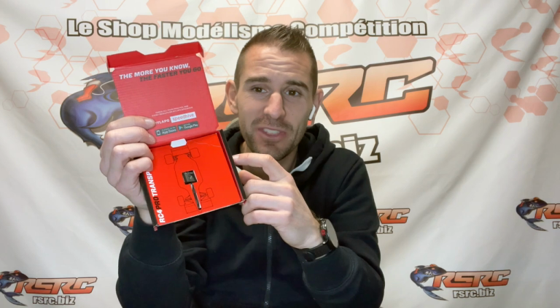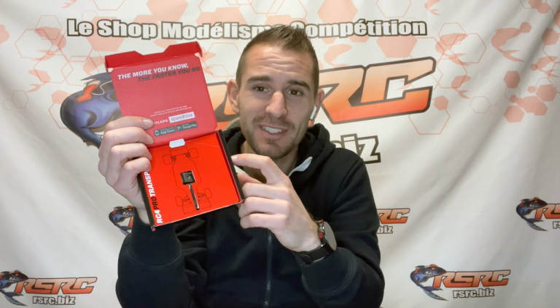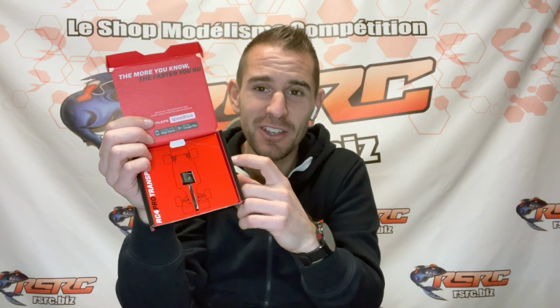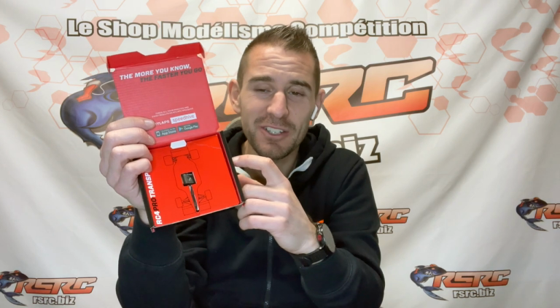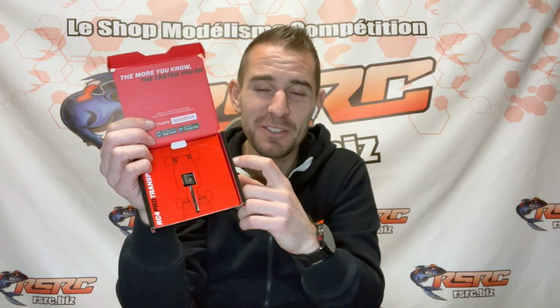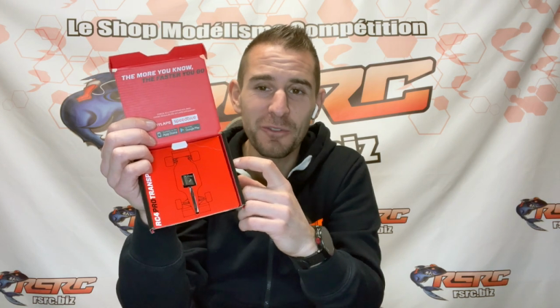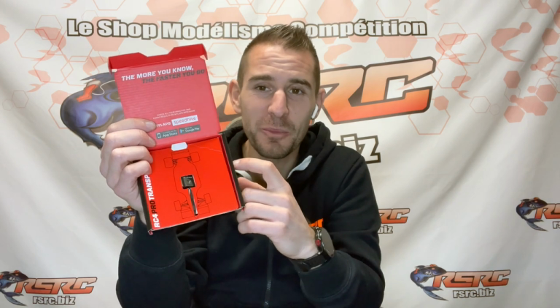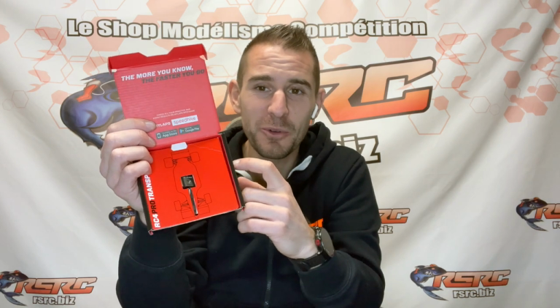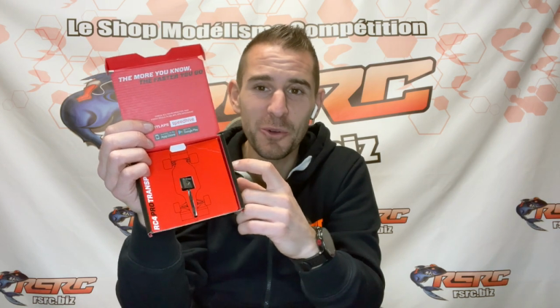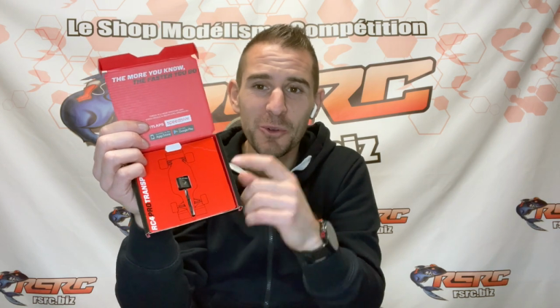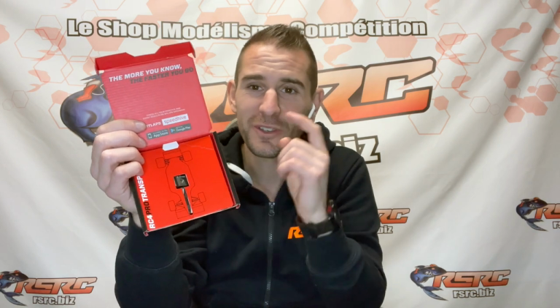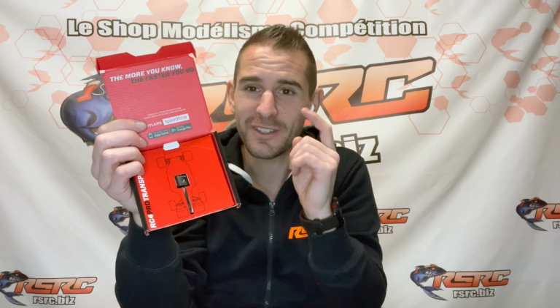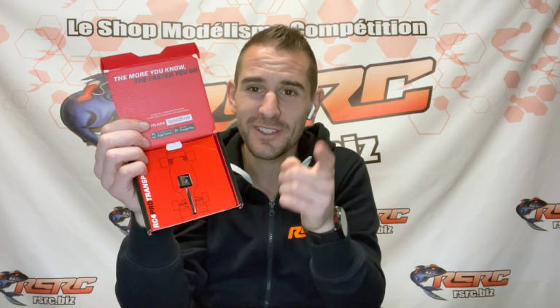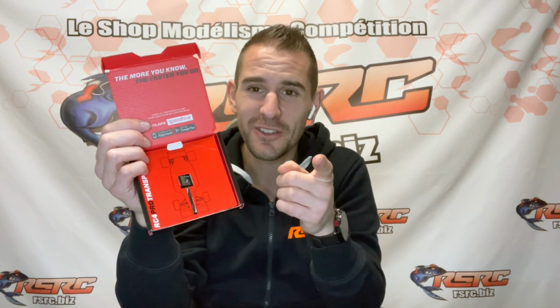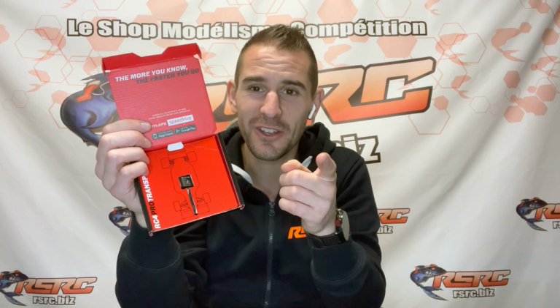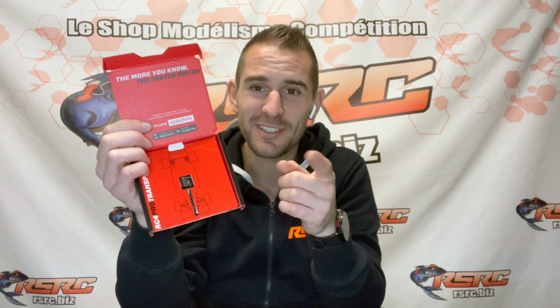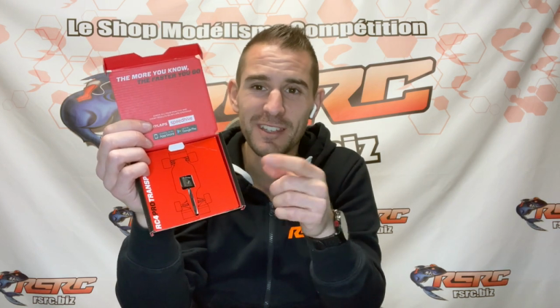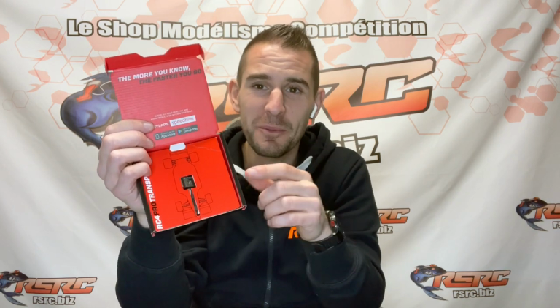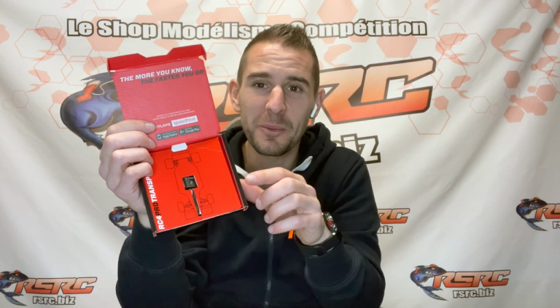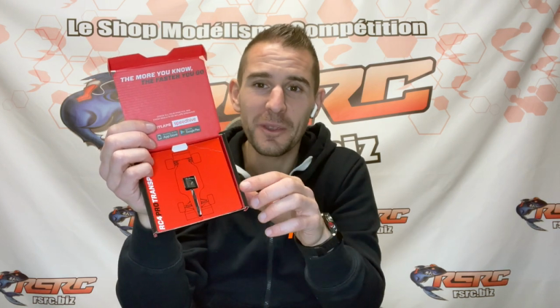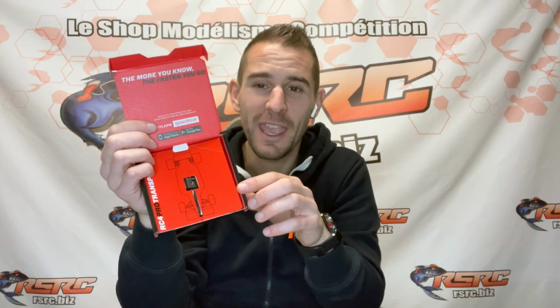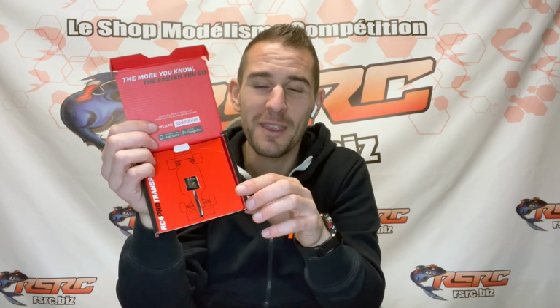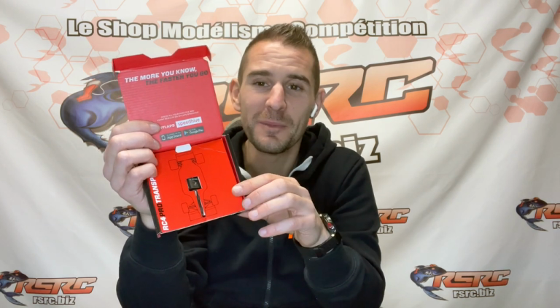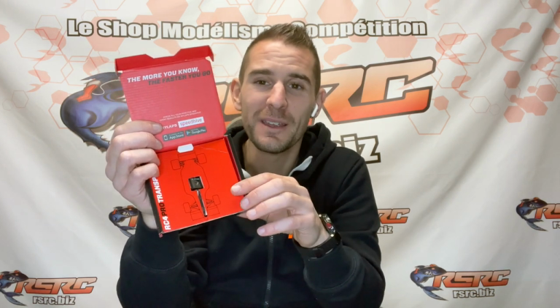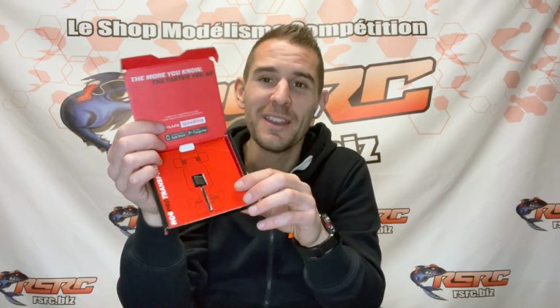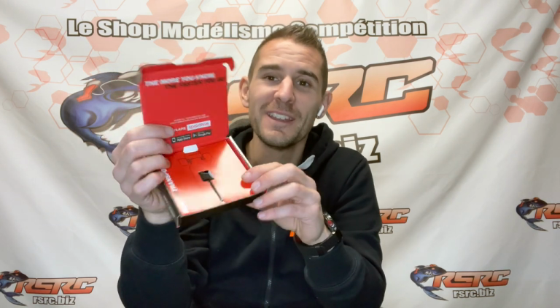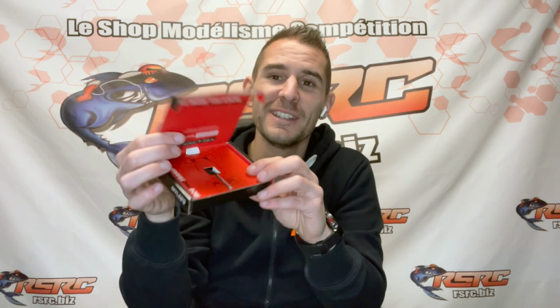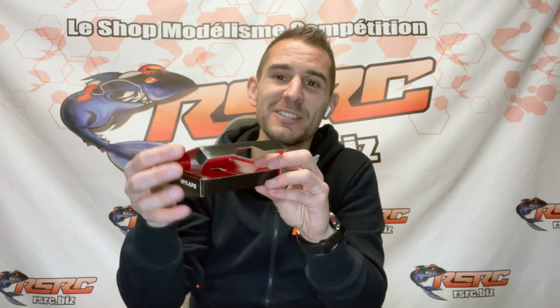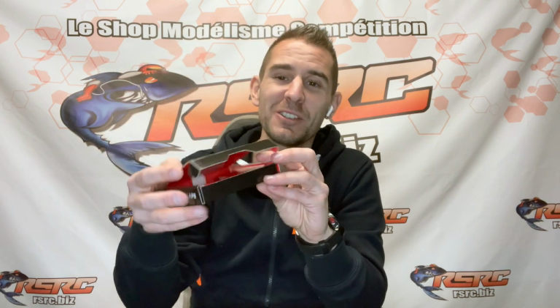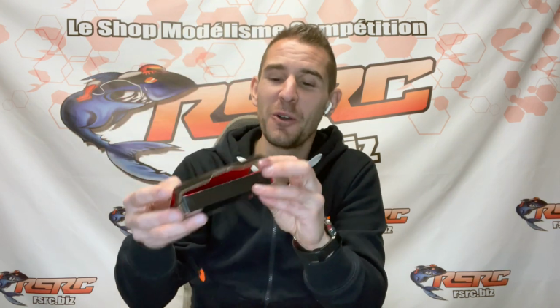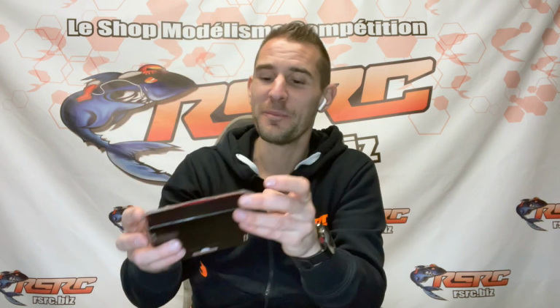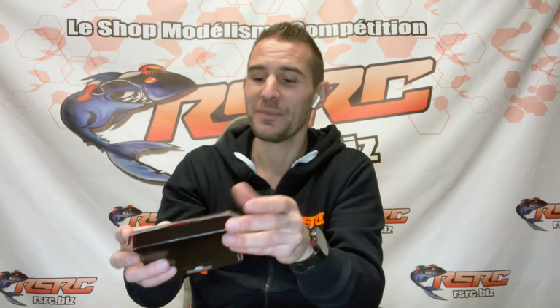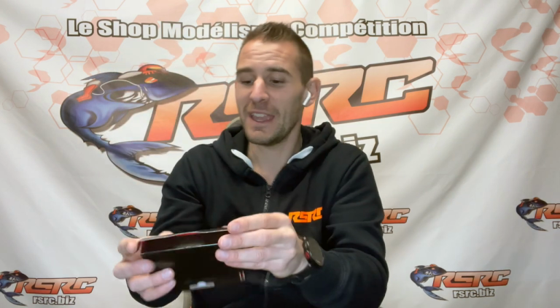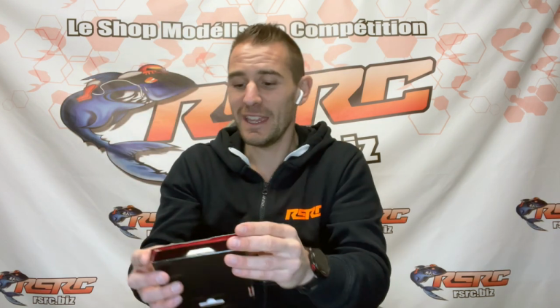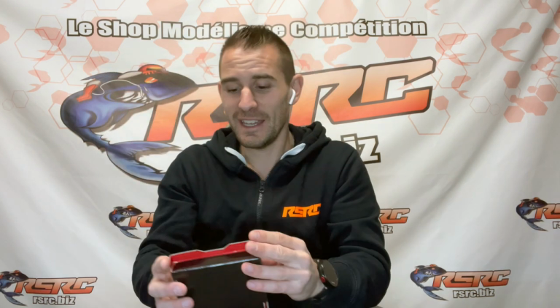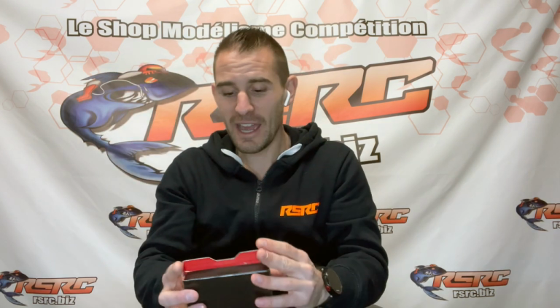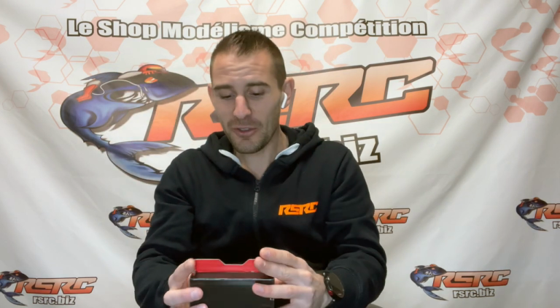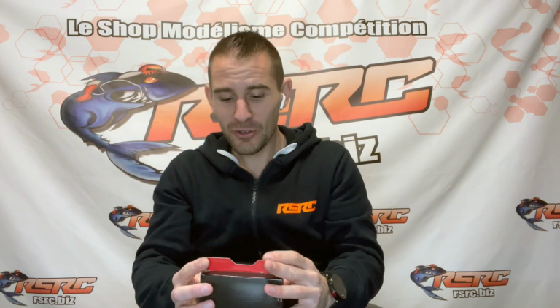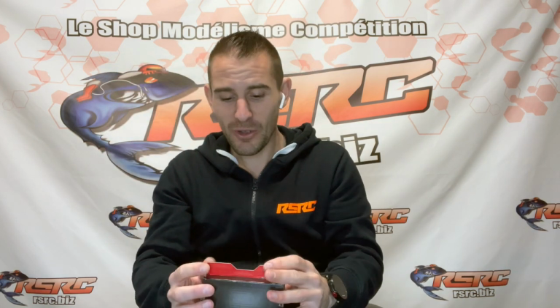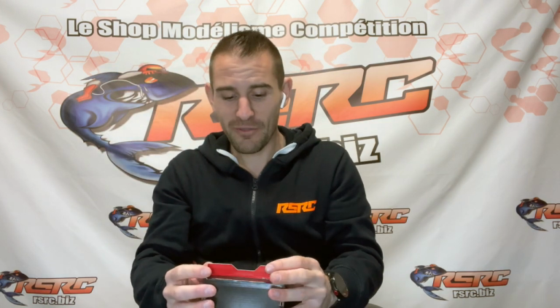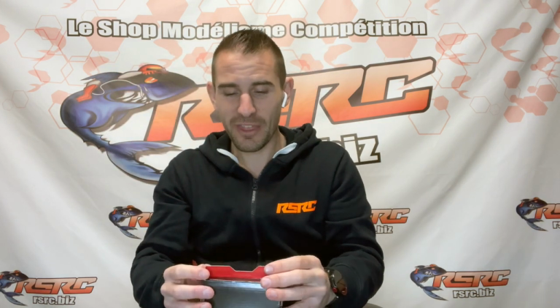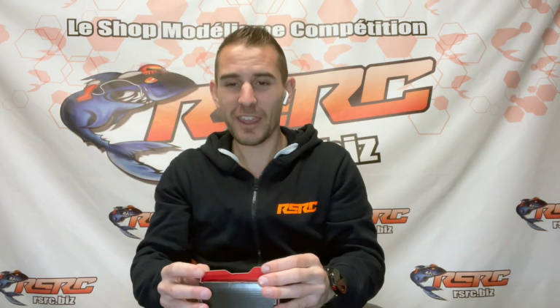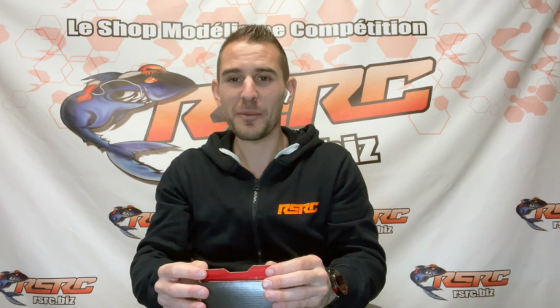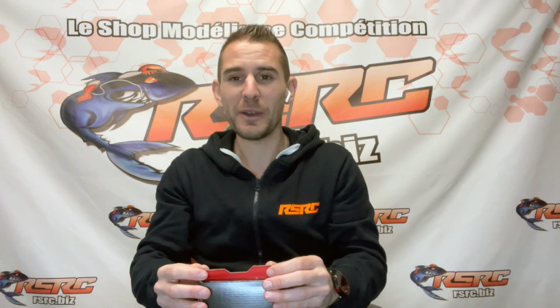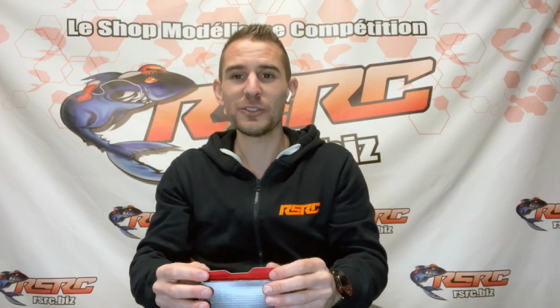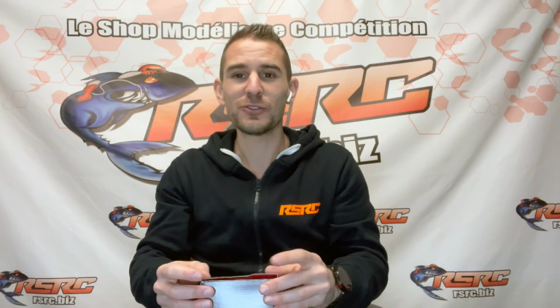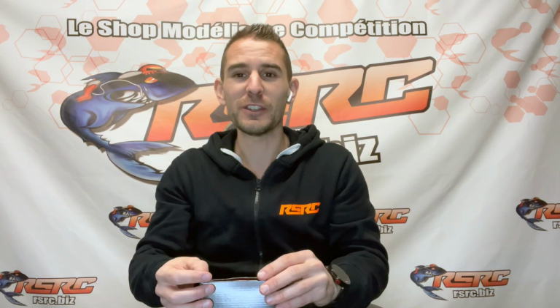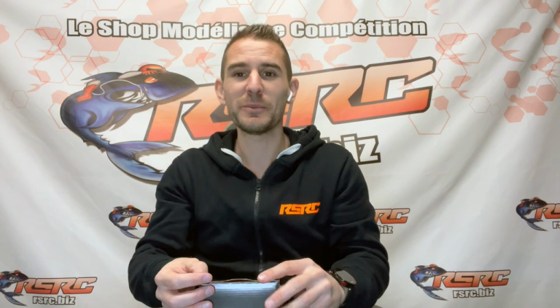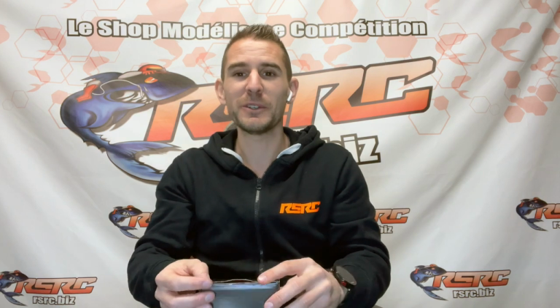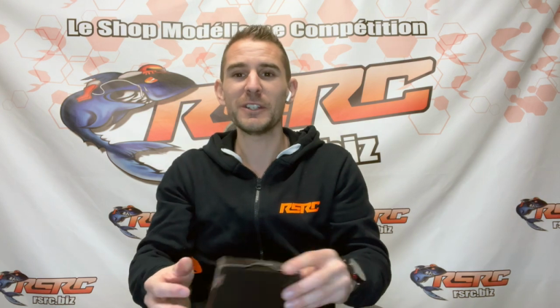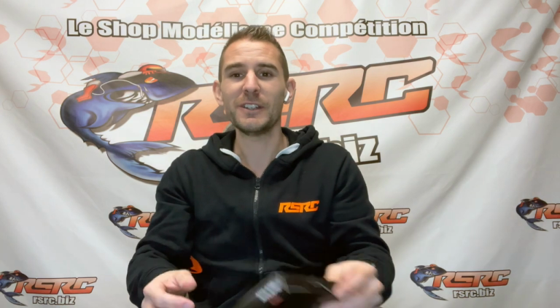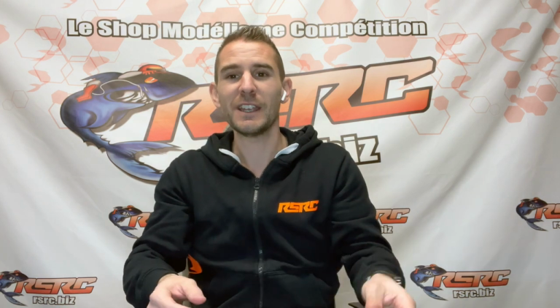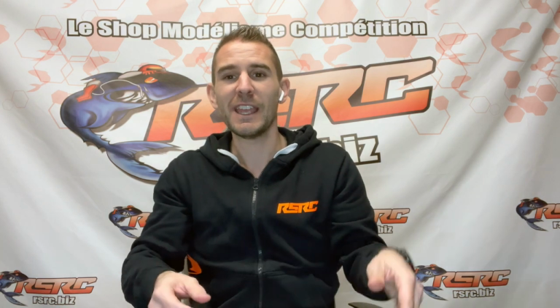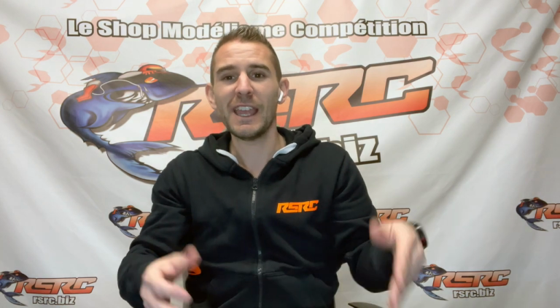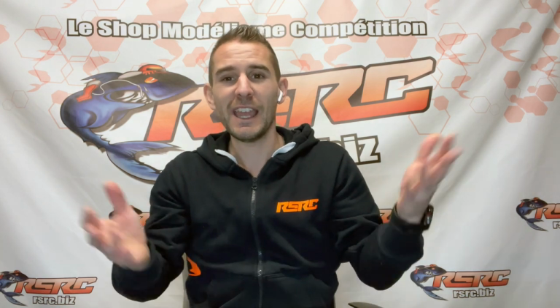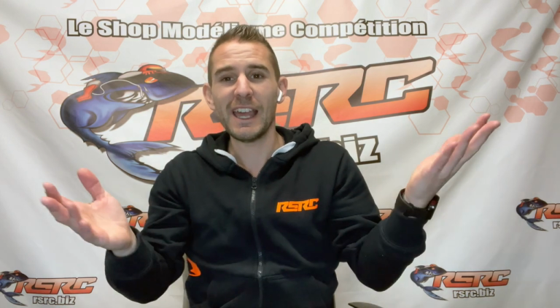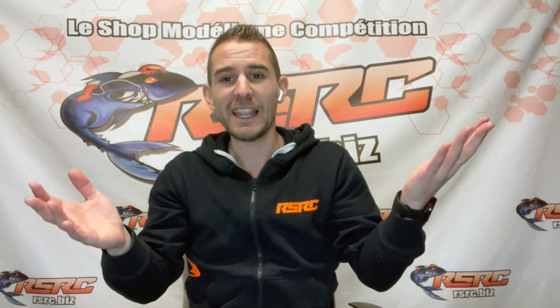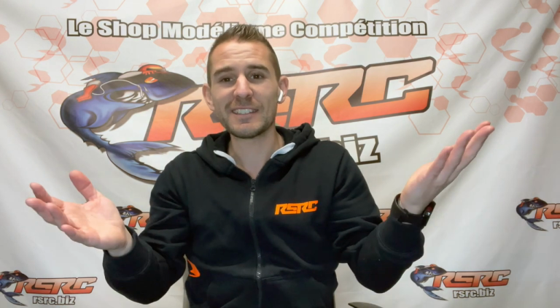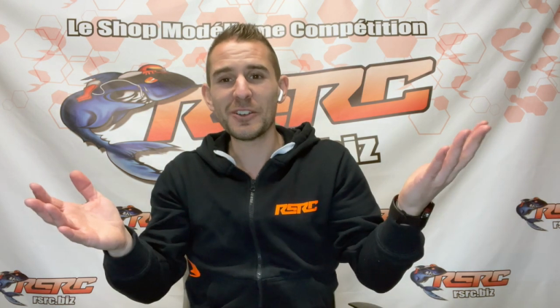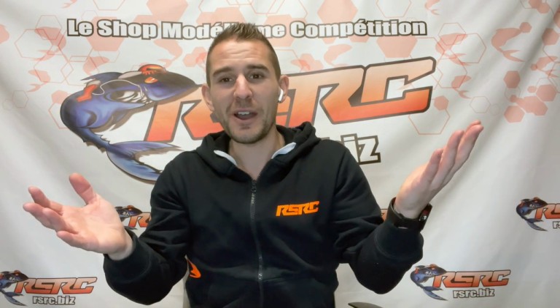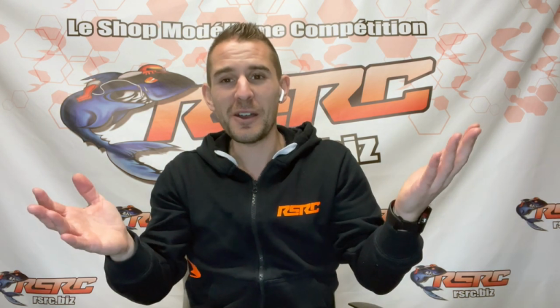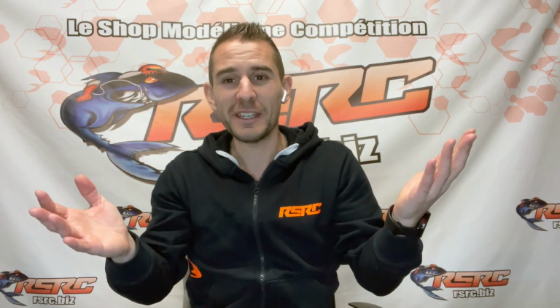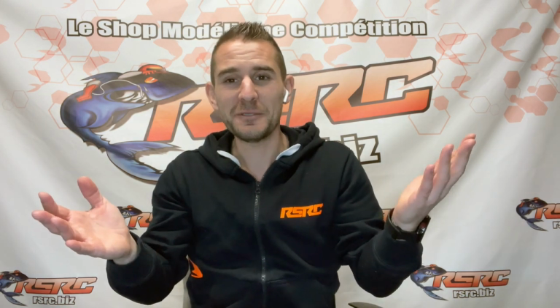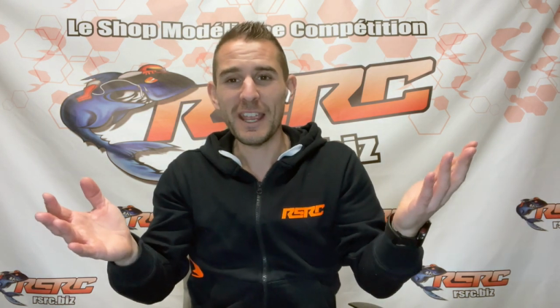Now you know everything about the transponders — let's go out and race!